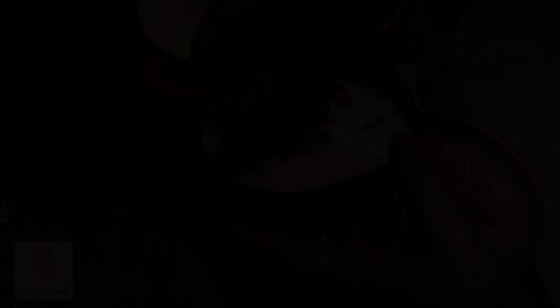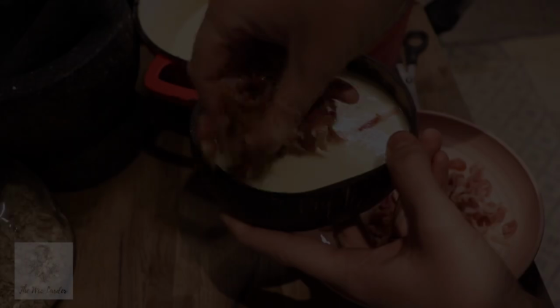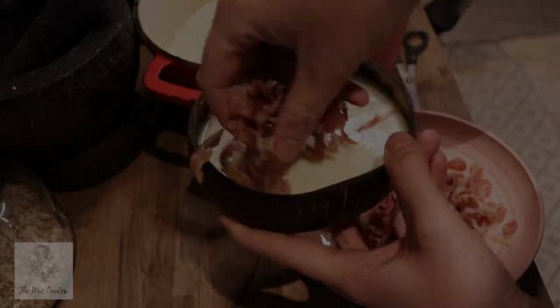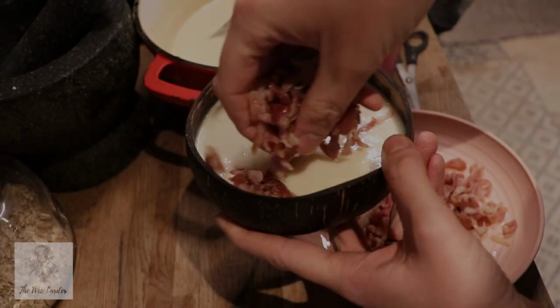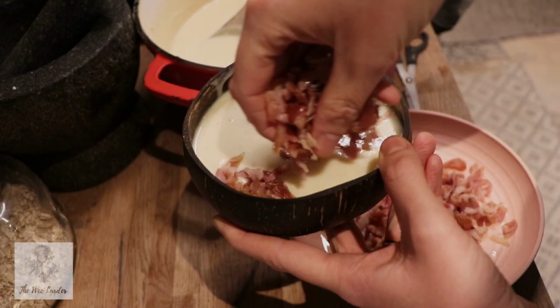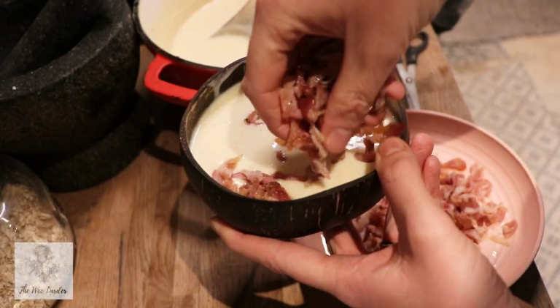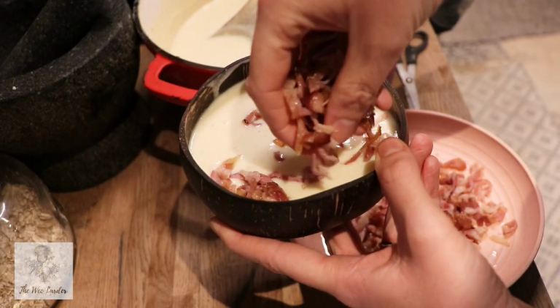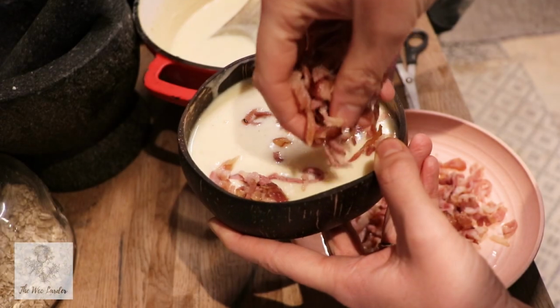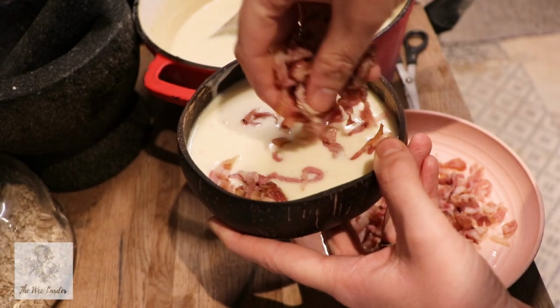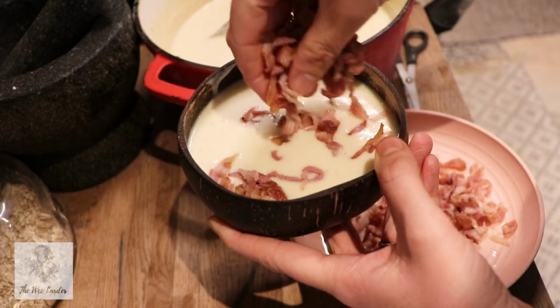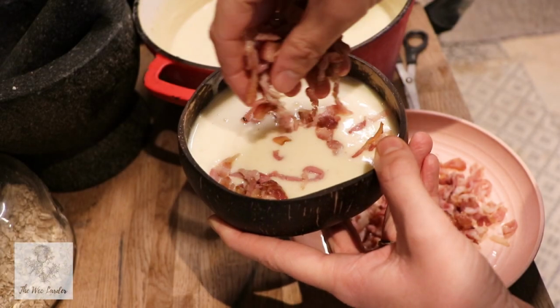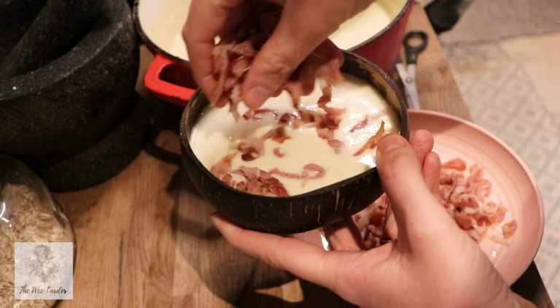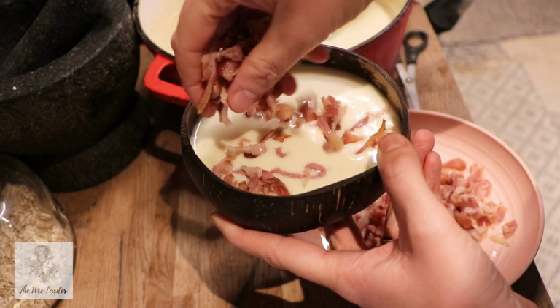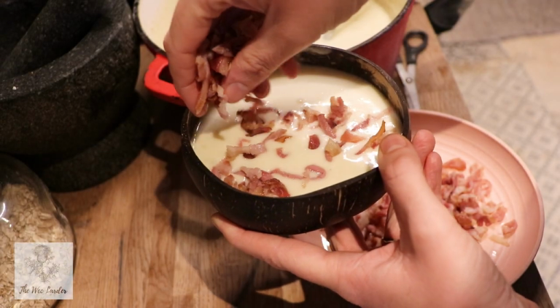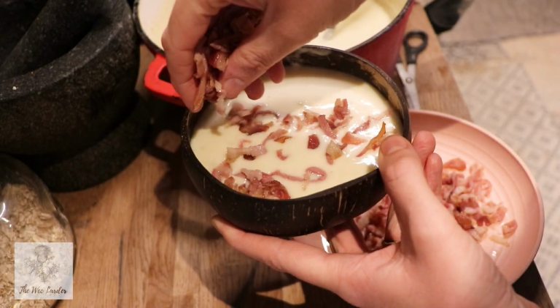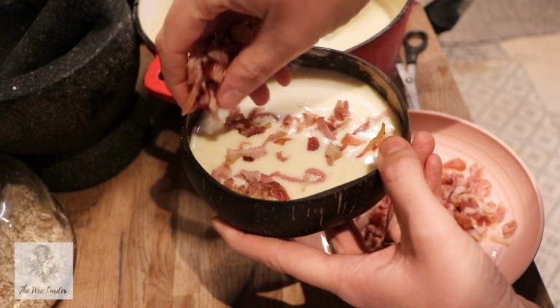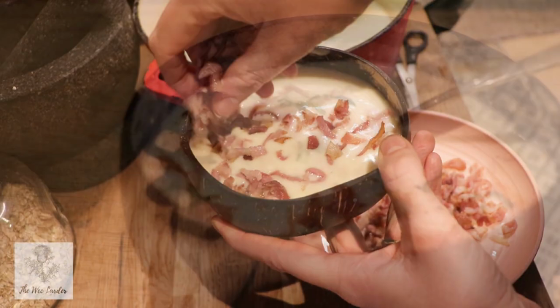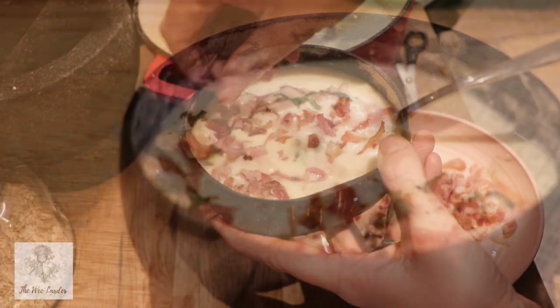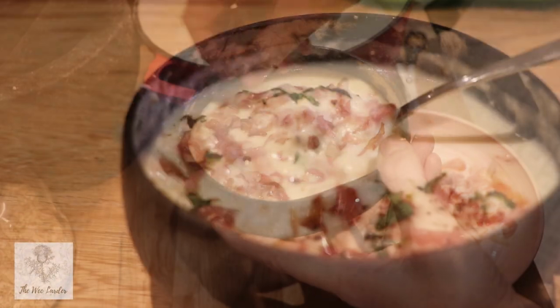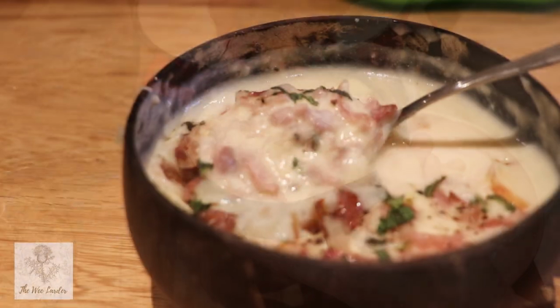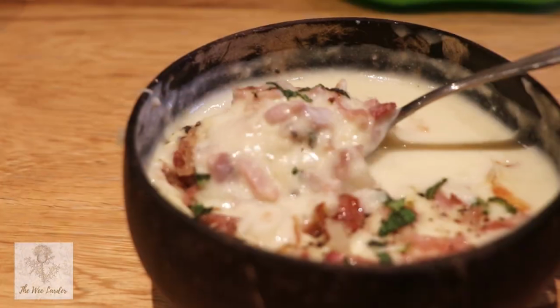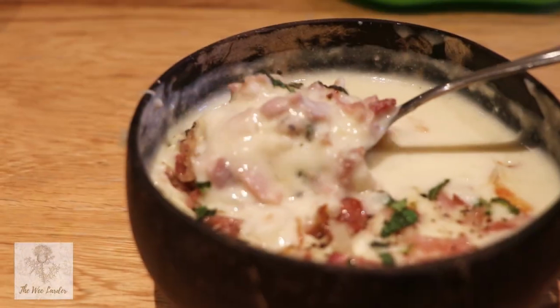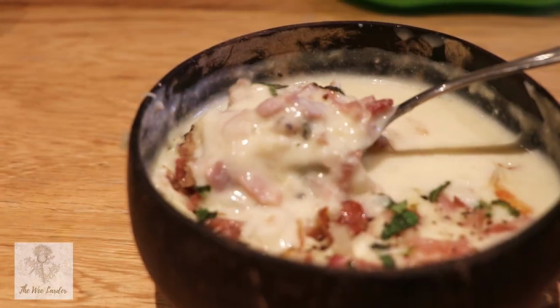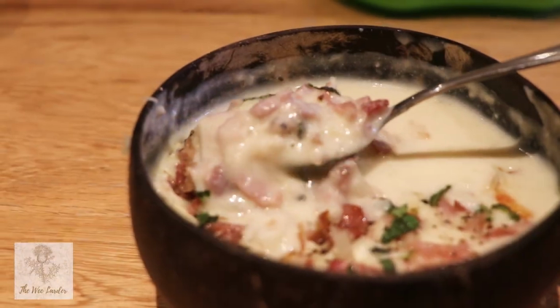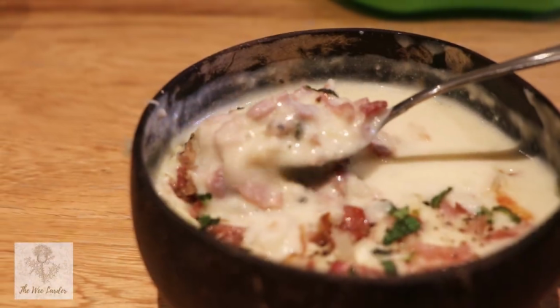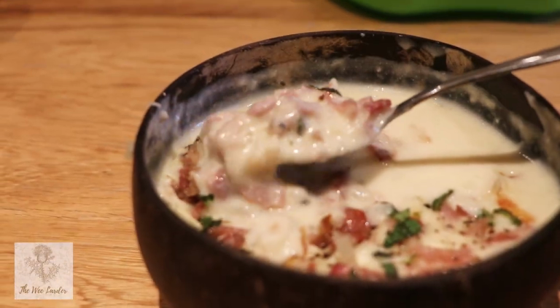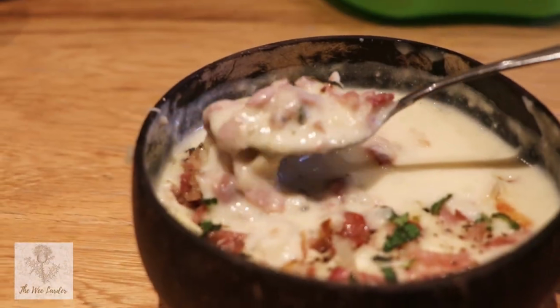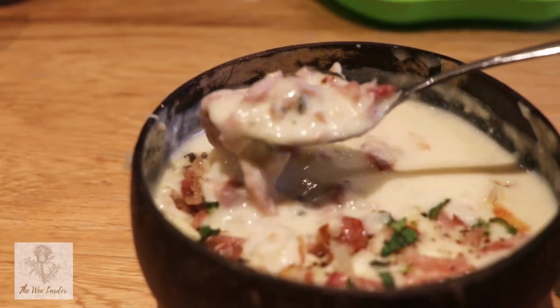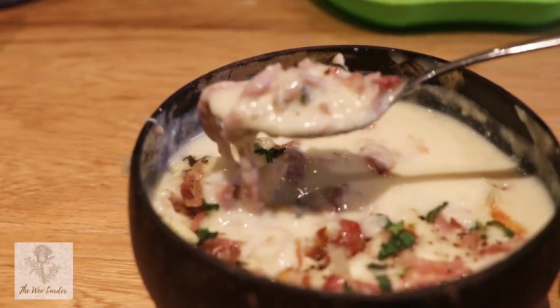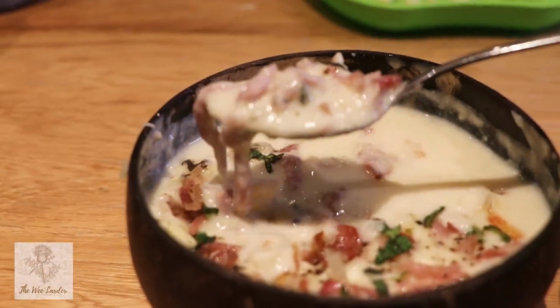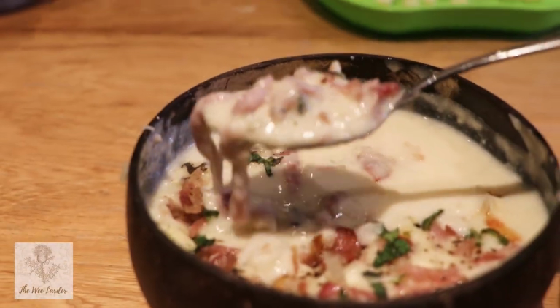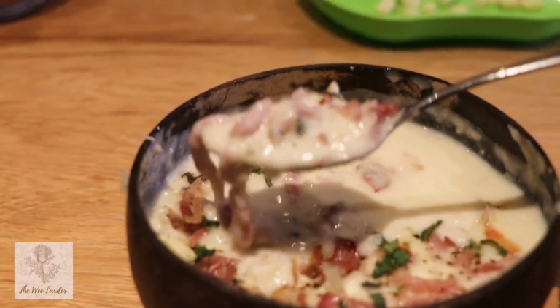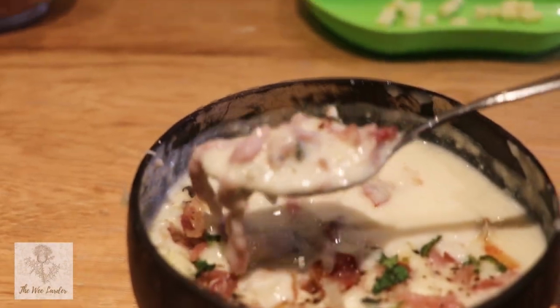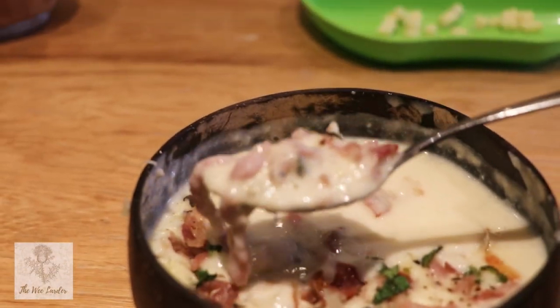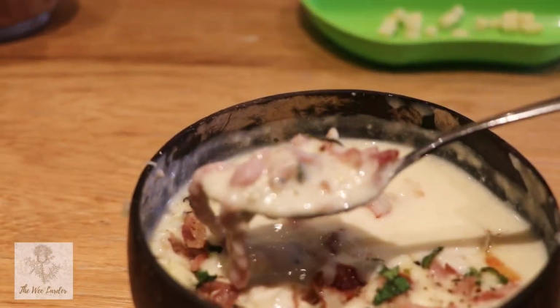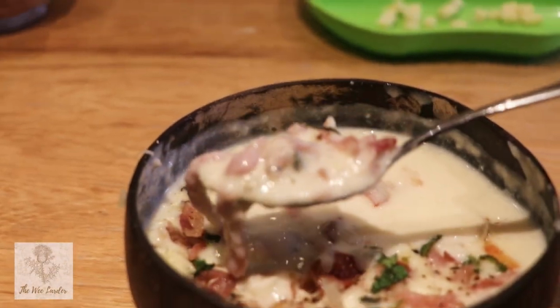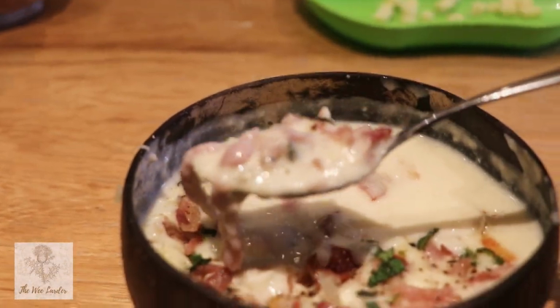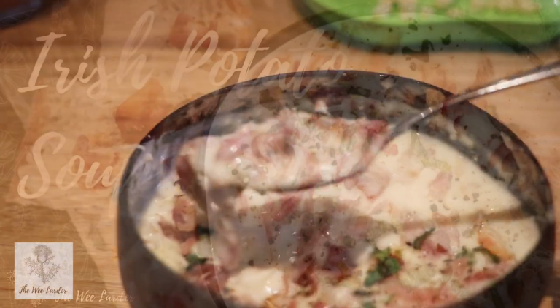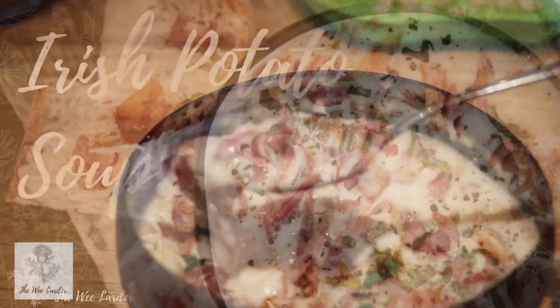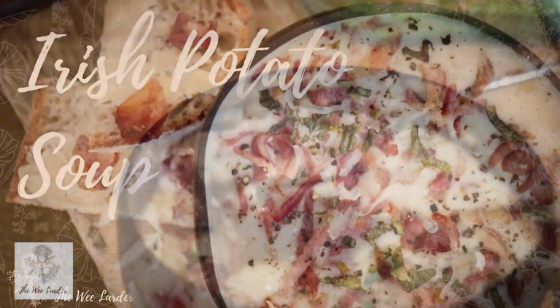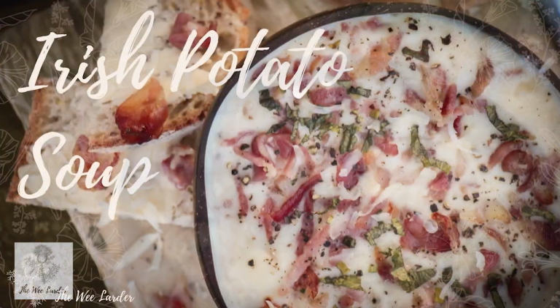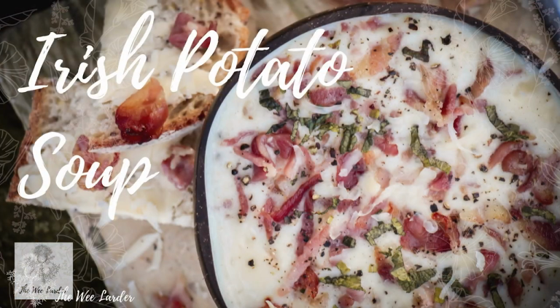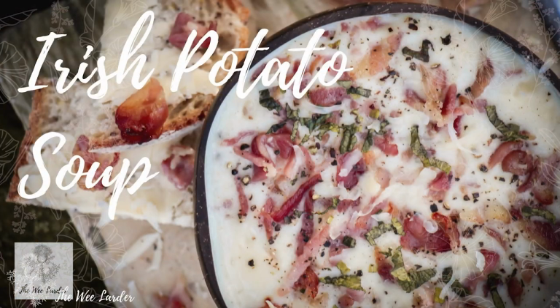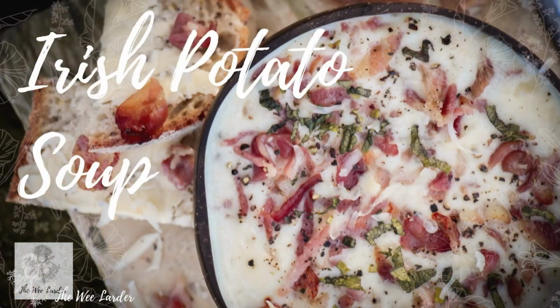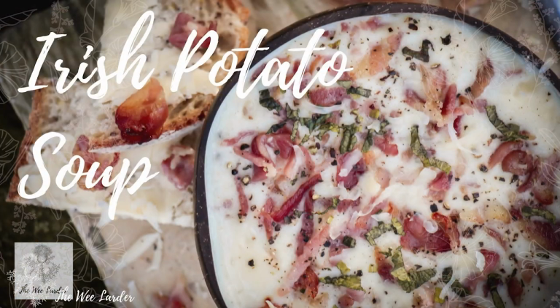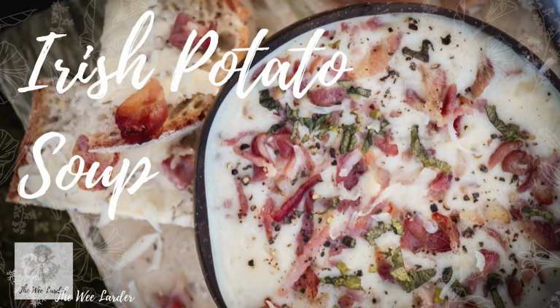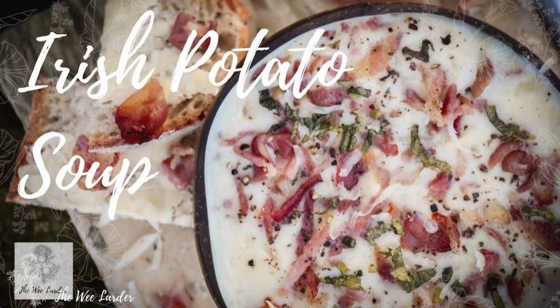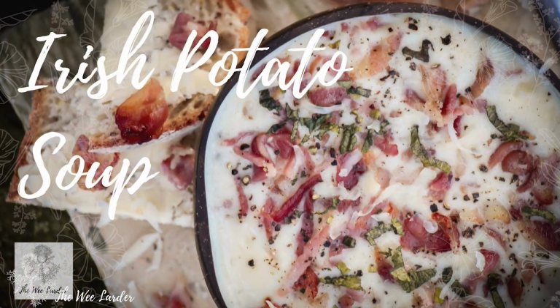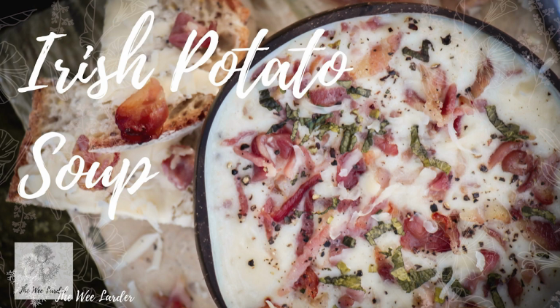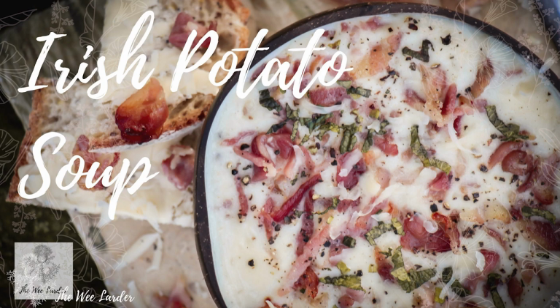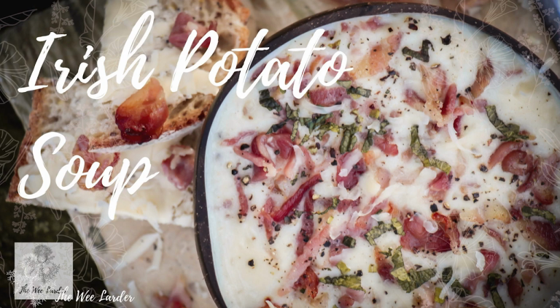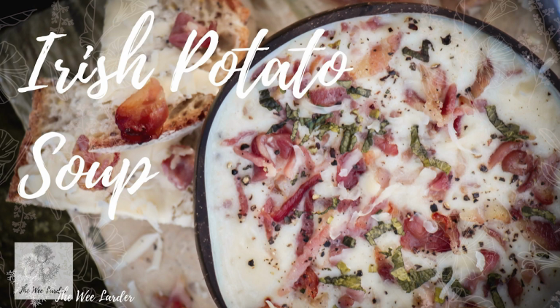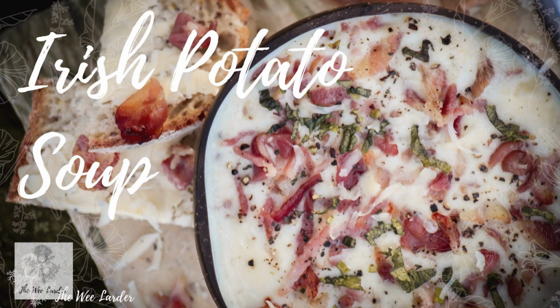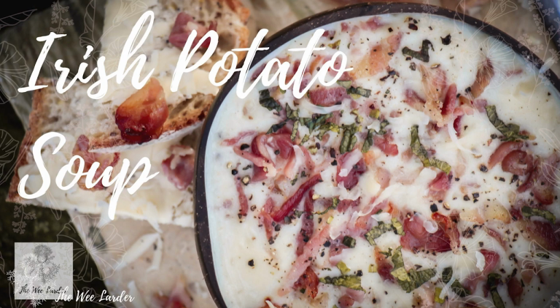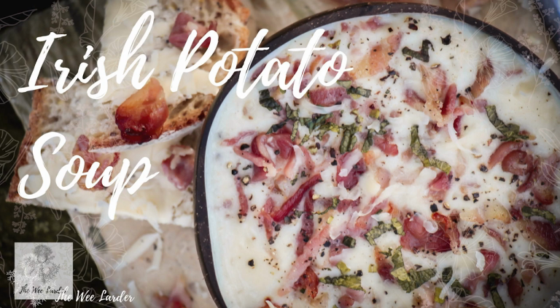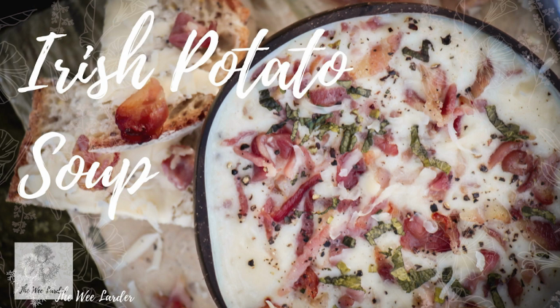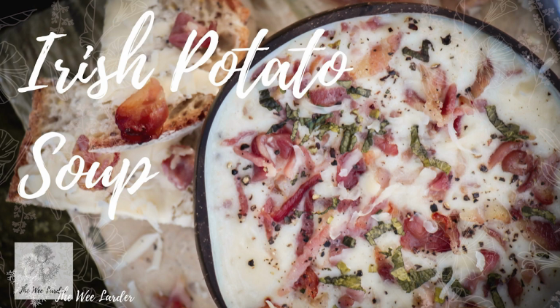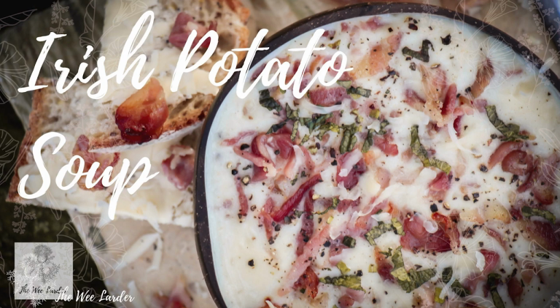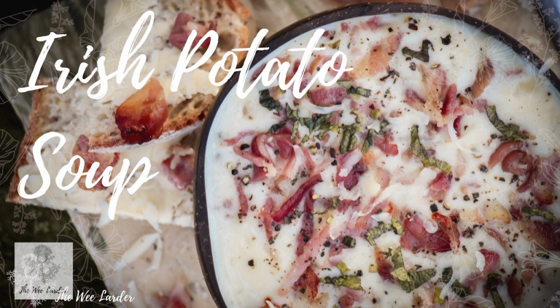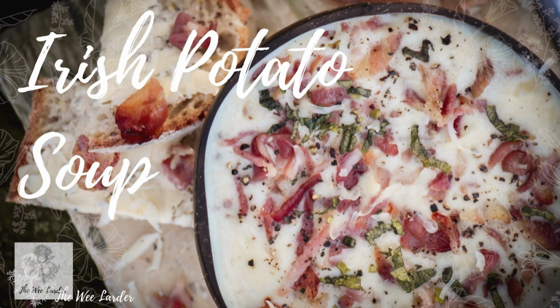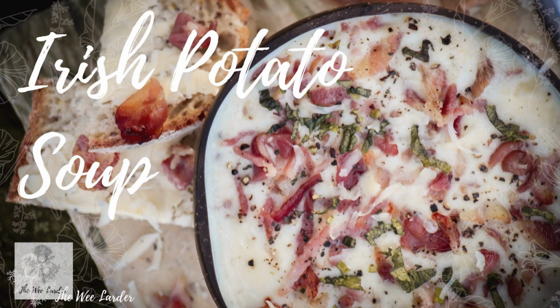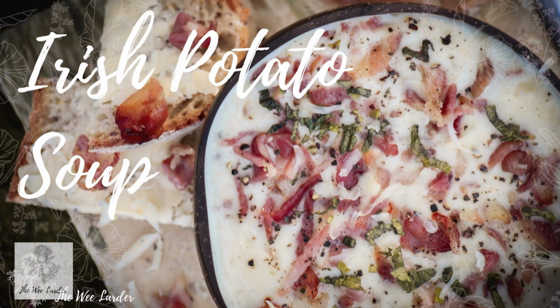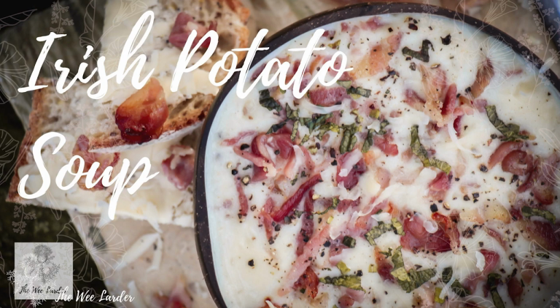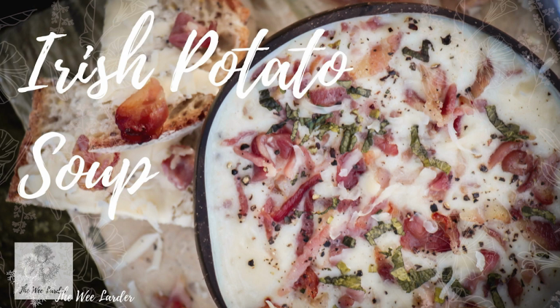Hello and a big welcome back to the We Larder channel. Today we're going to be making a delicious creamy Irish potato soup.